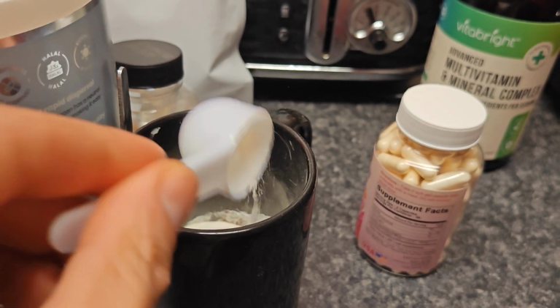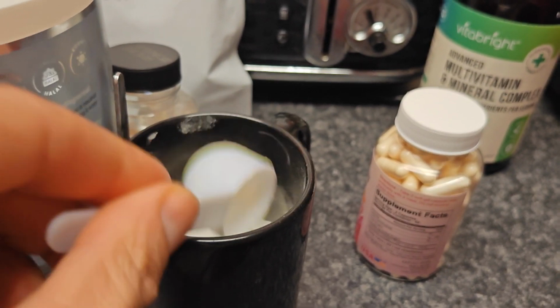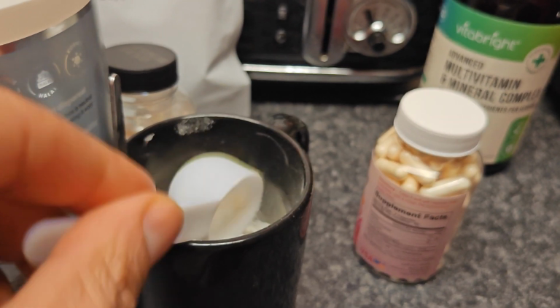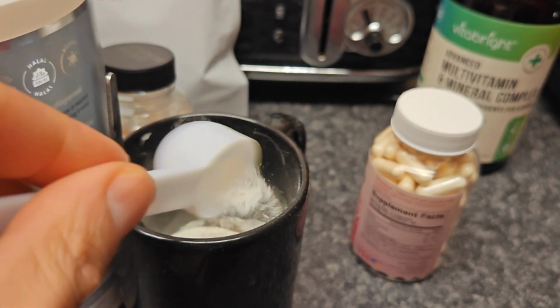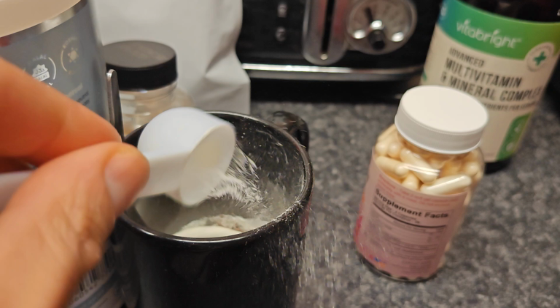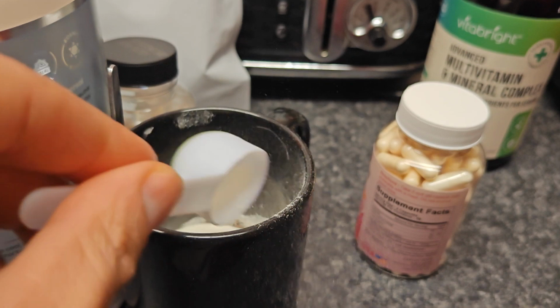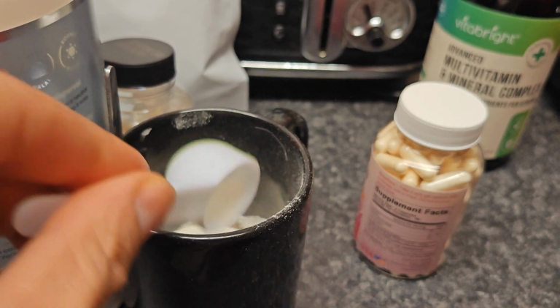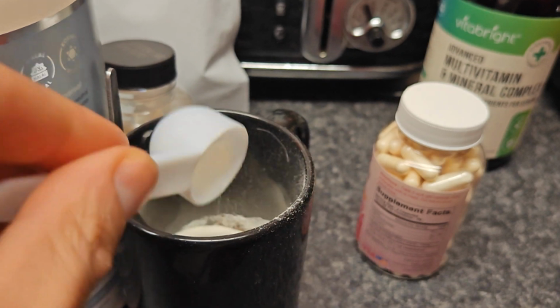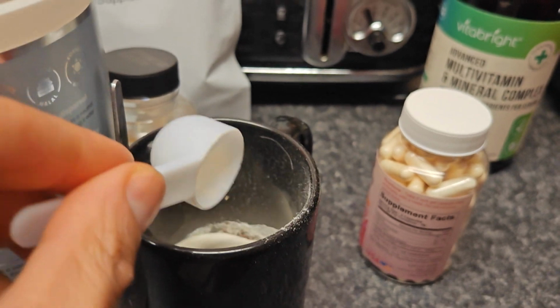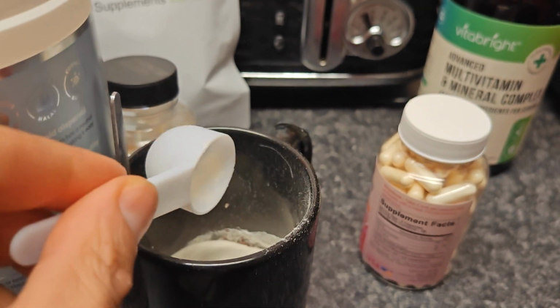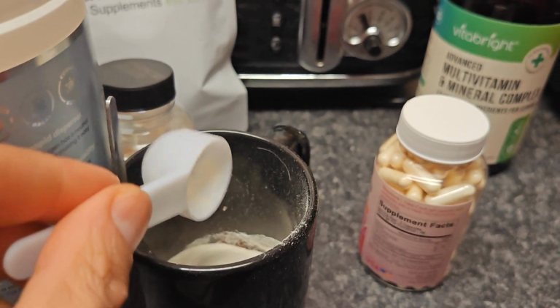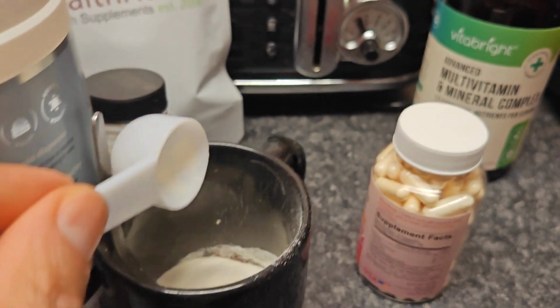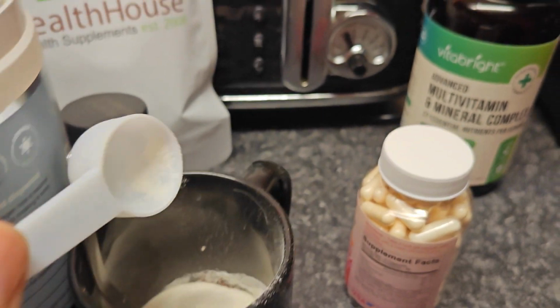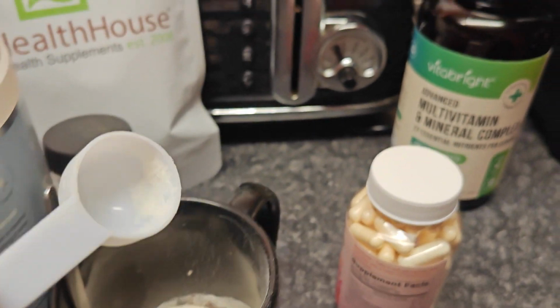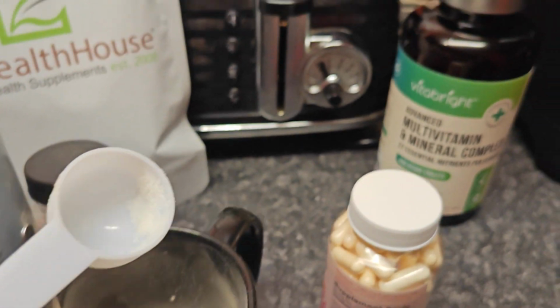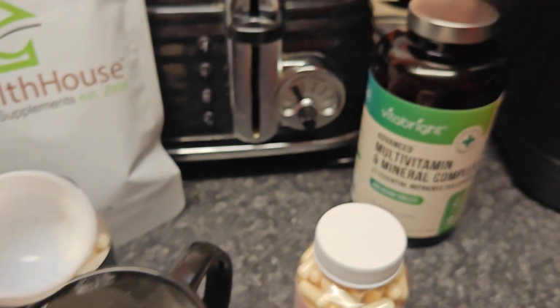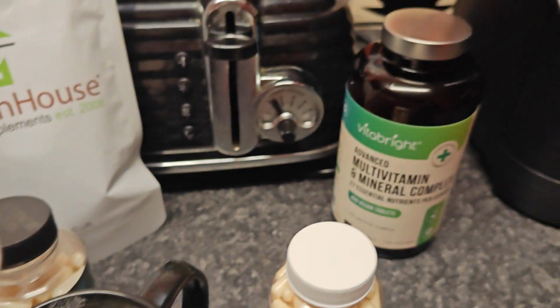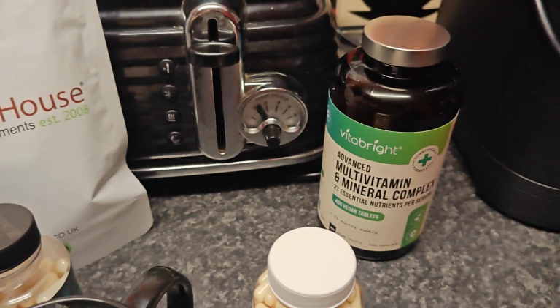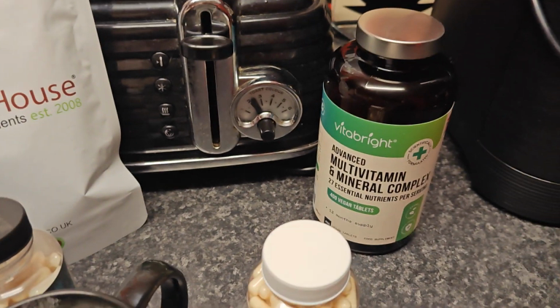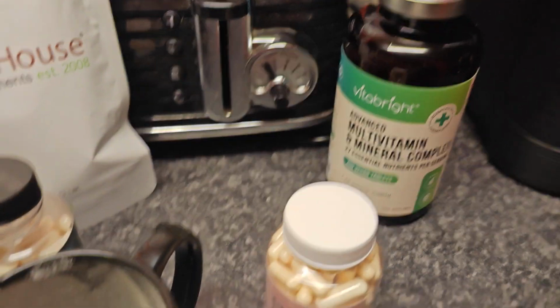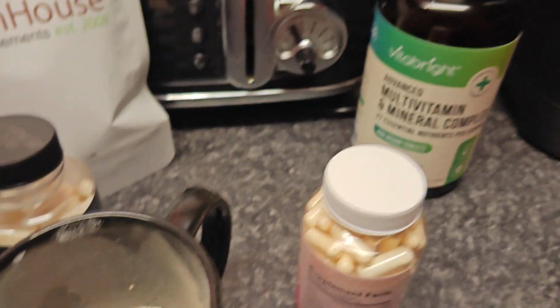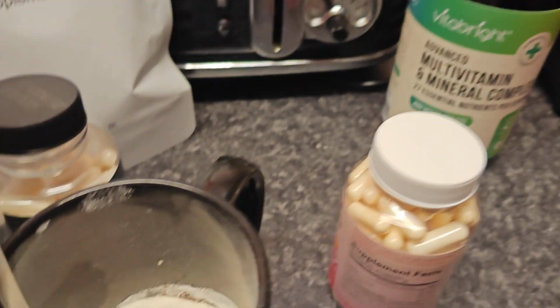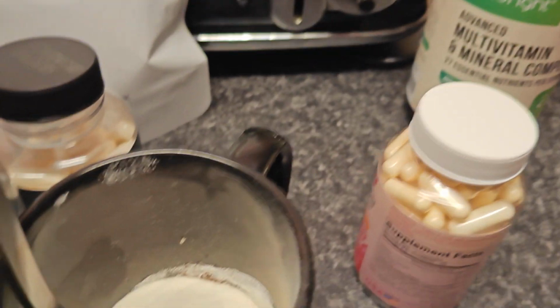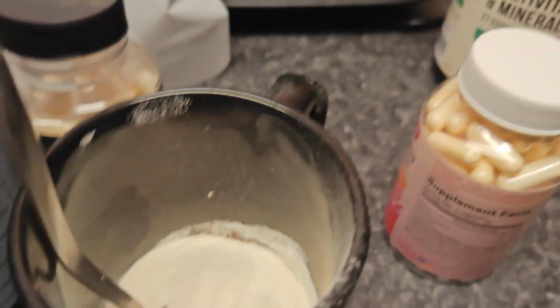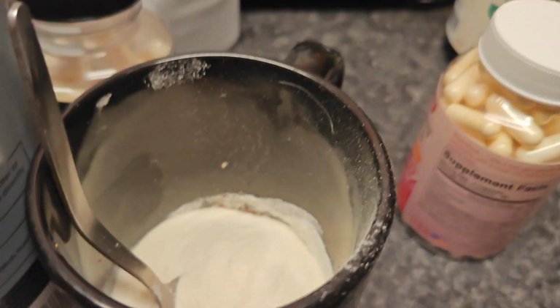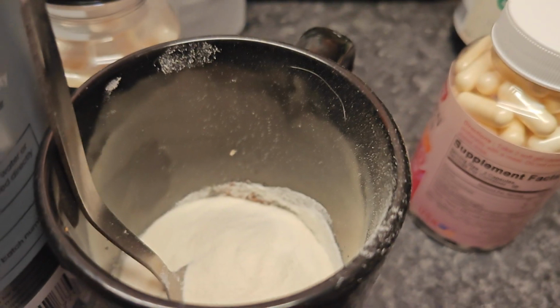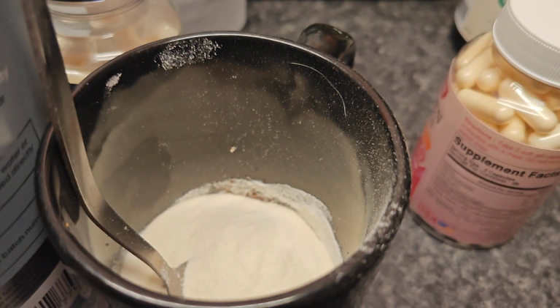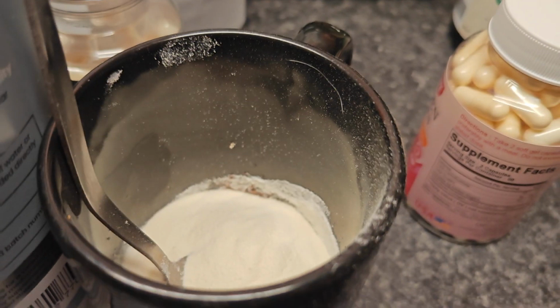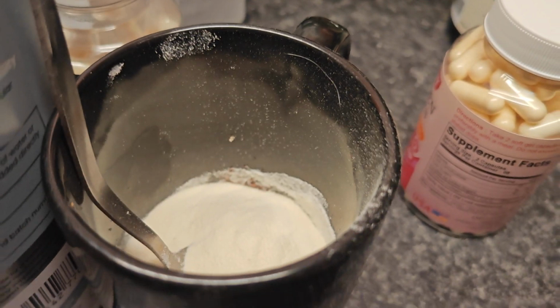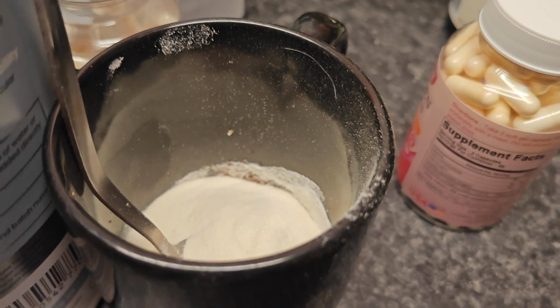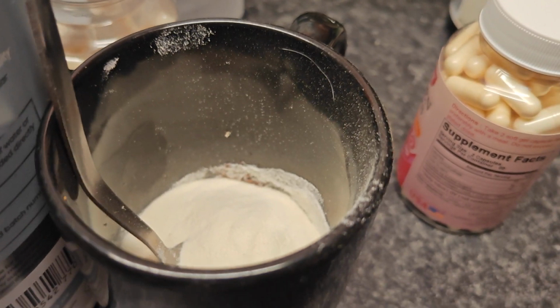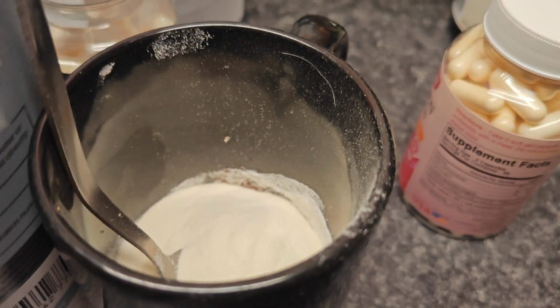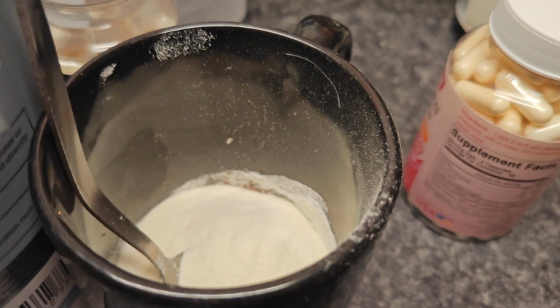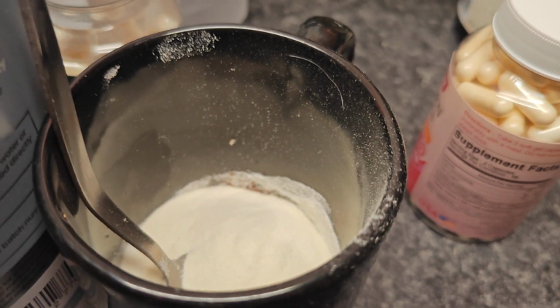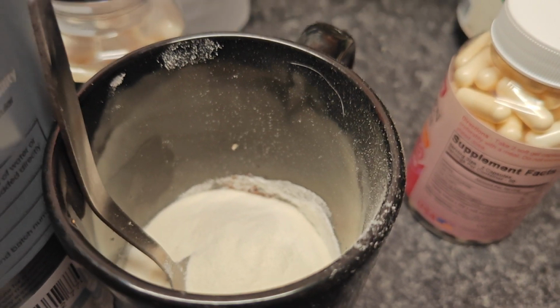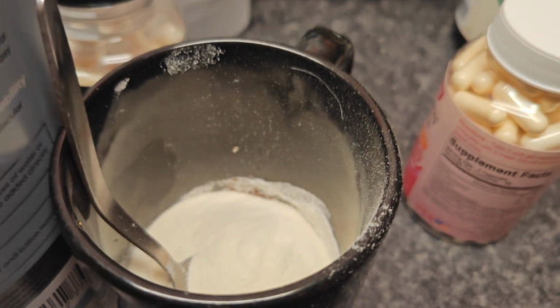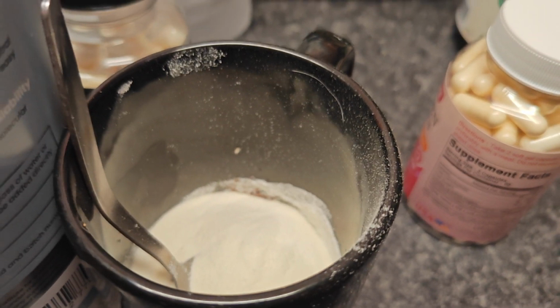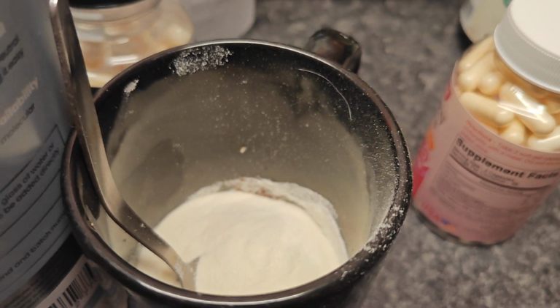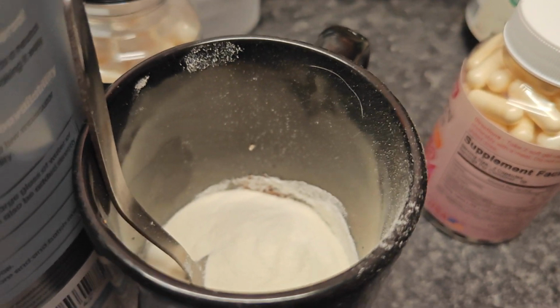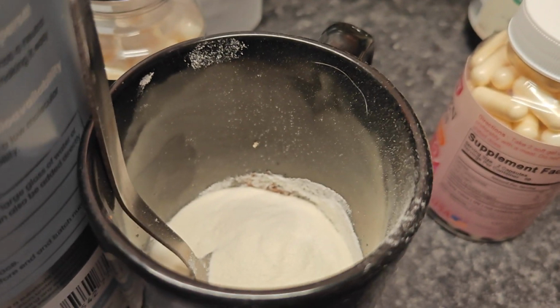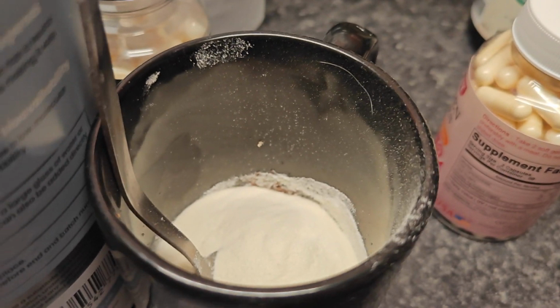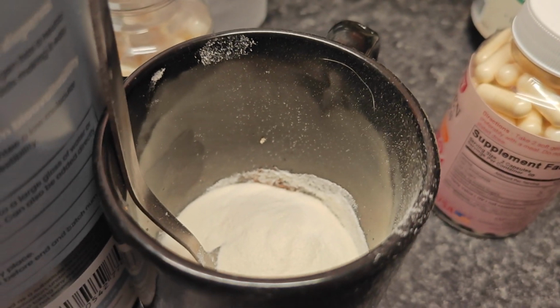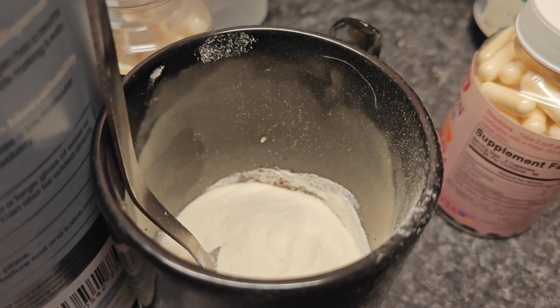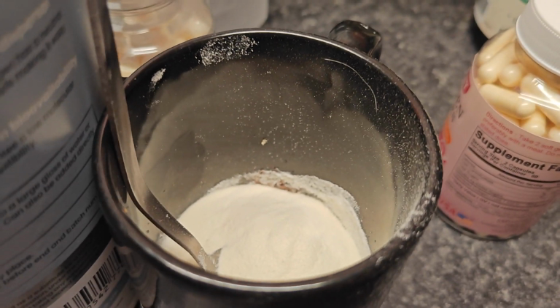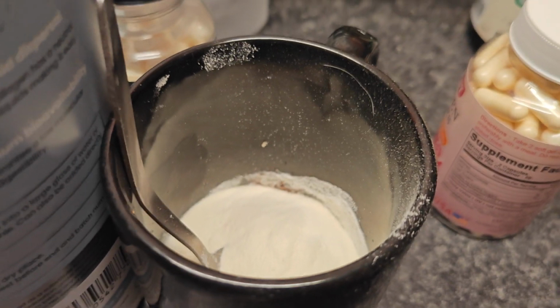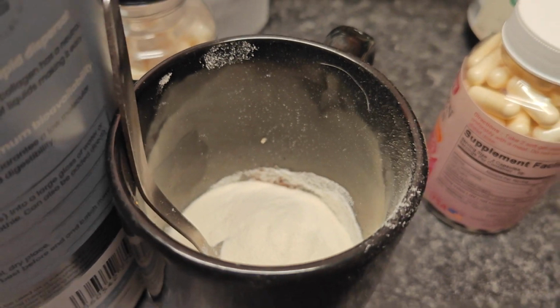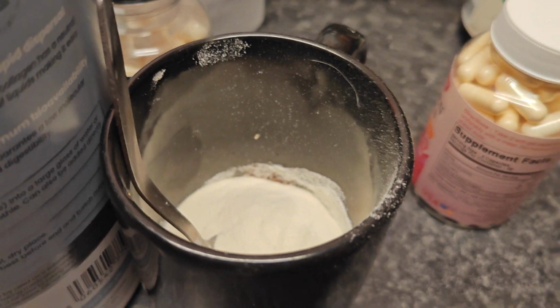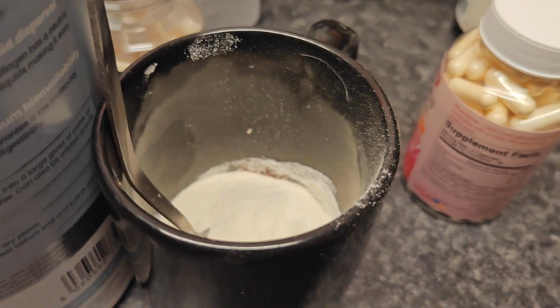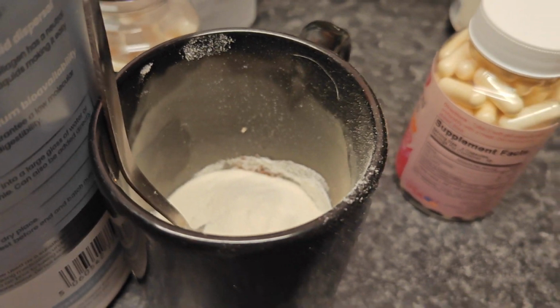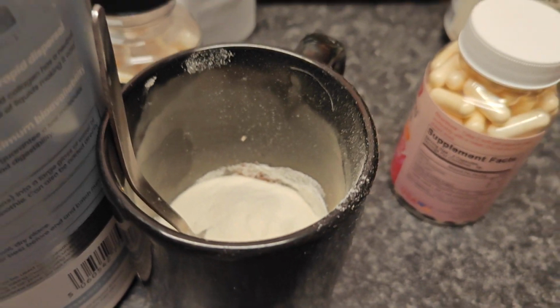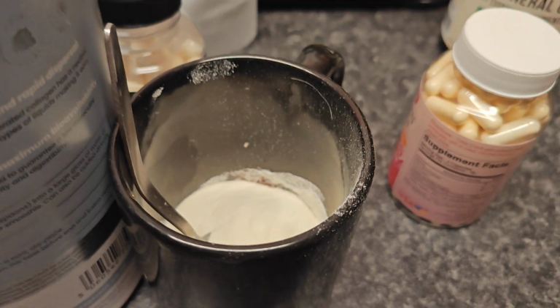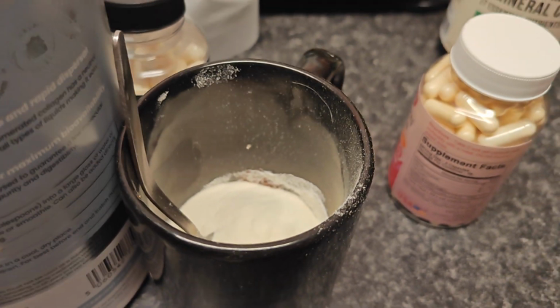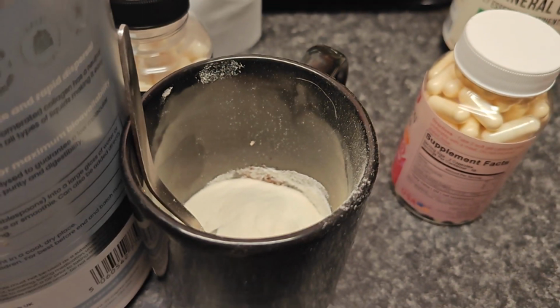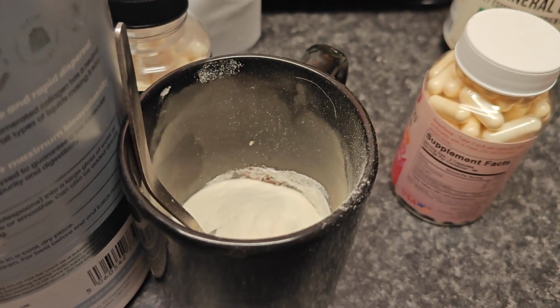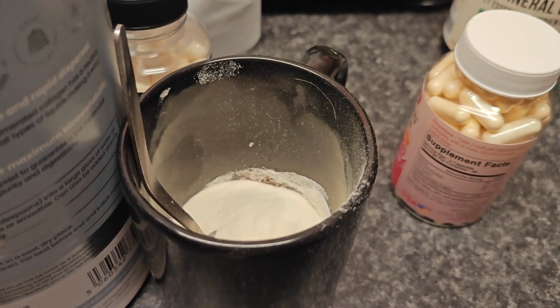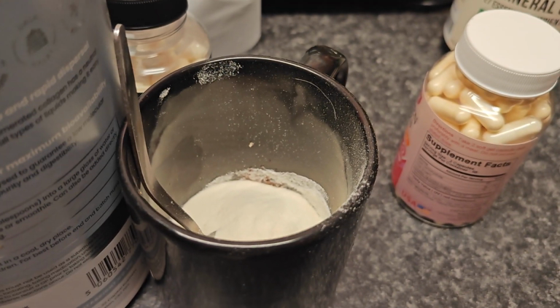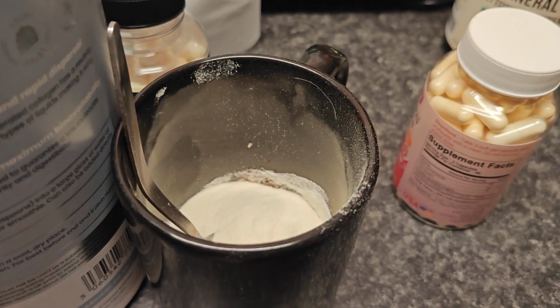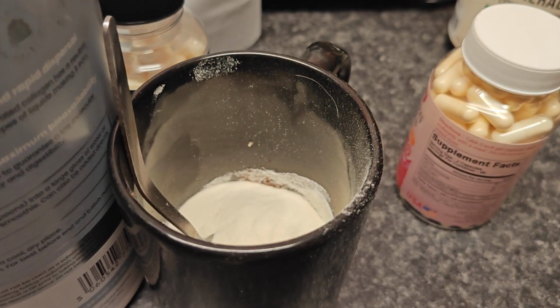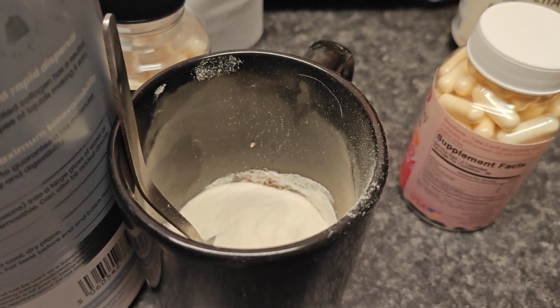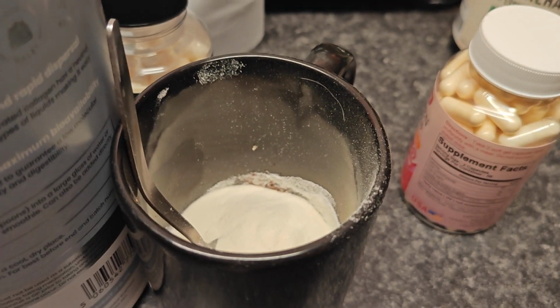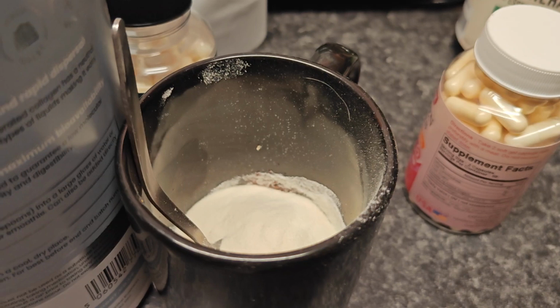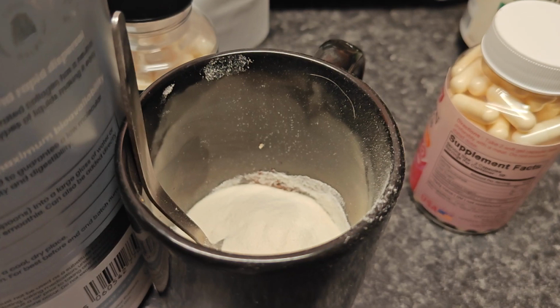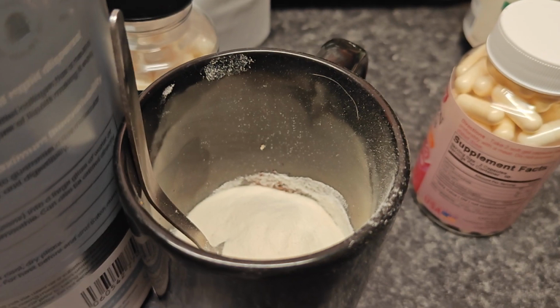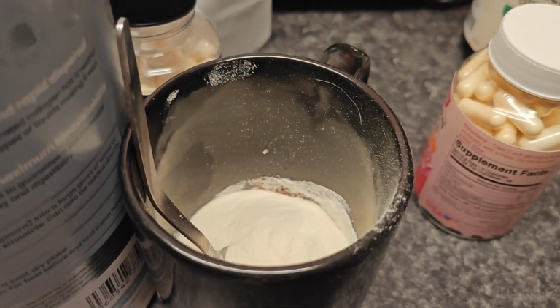It's all in there now with the rest of my coffee mixture. So all we do now is pour the water — the kettle's boiled.